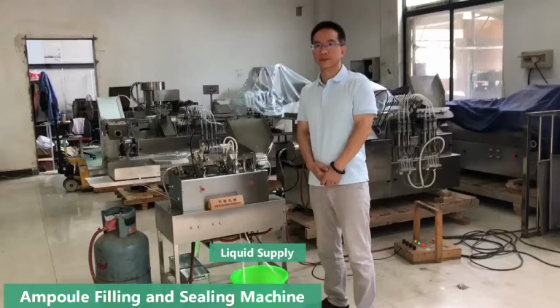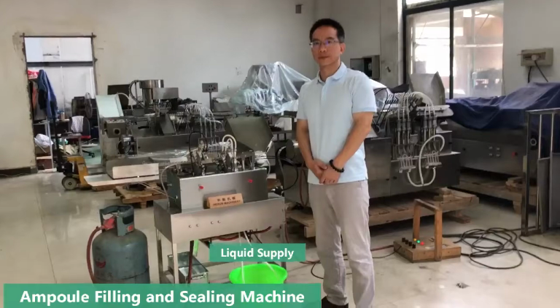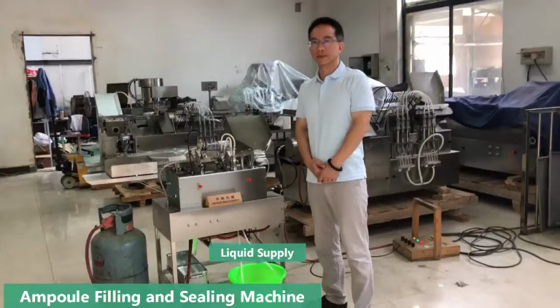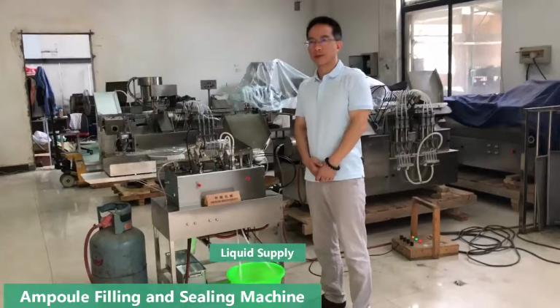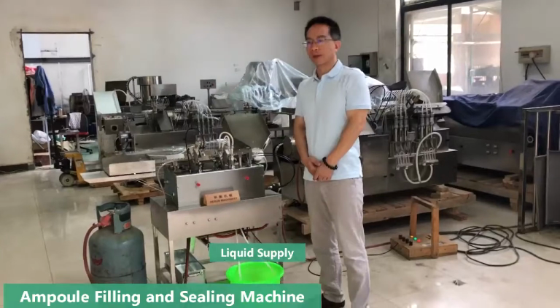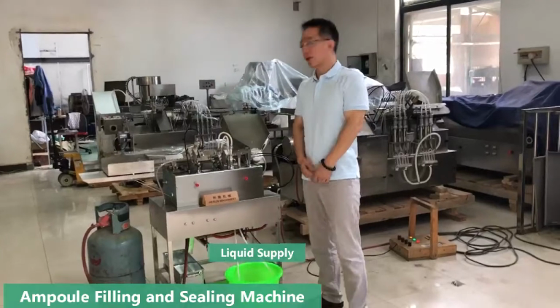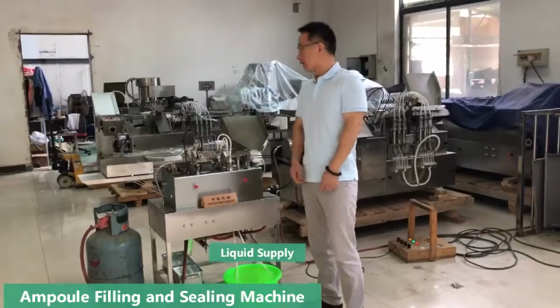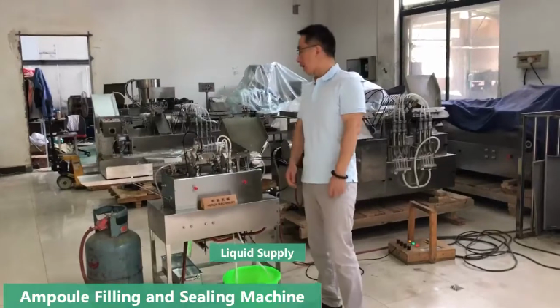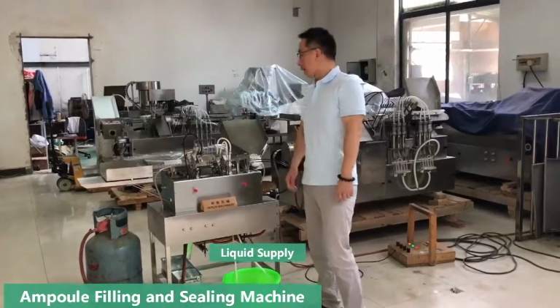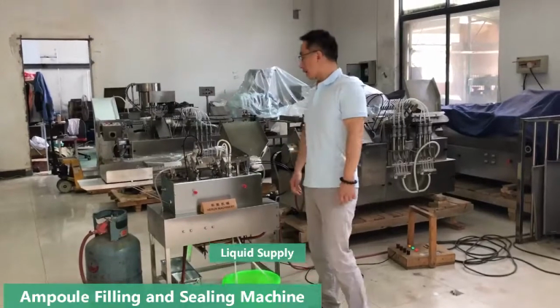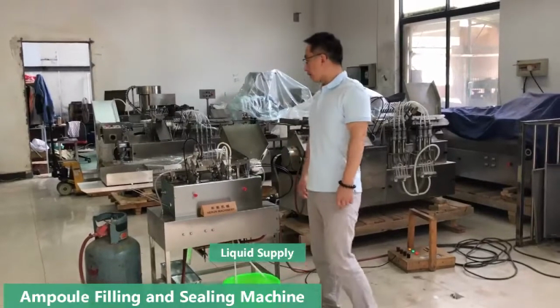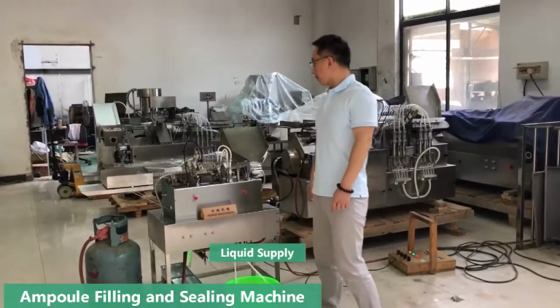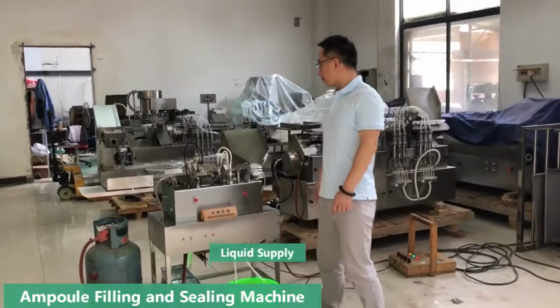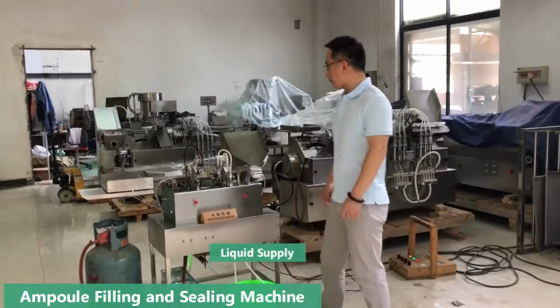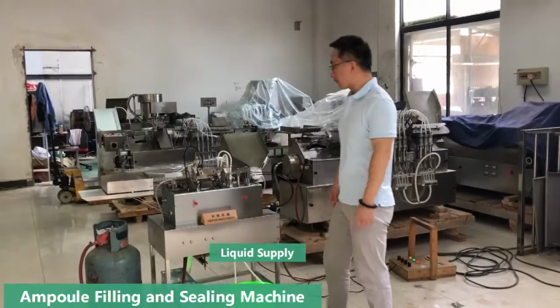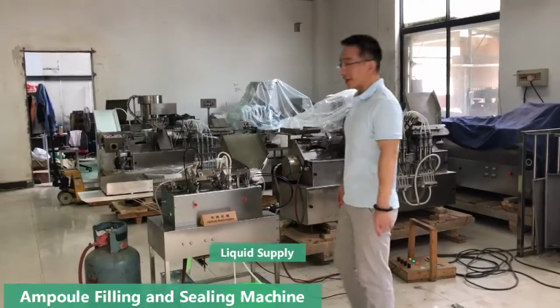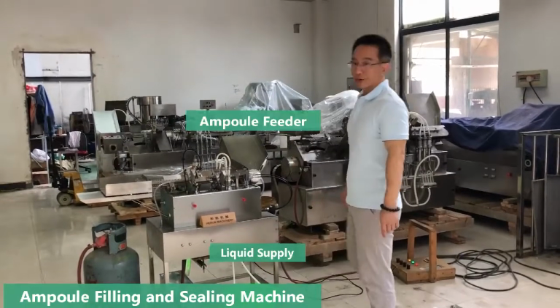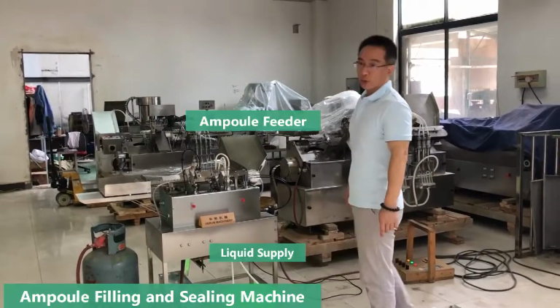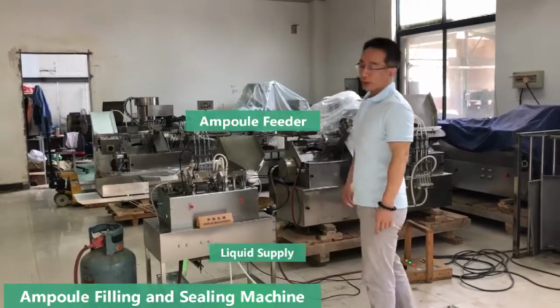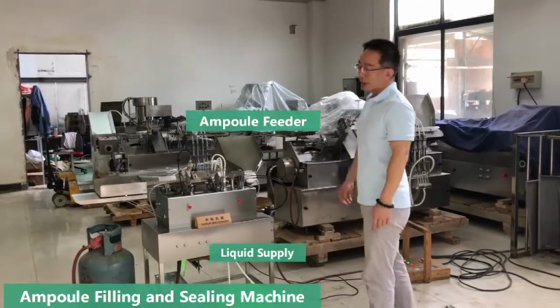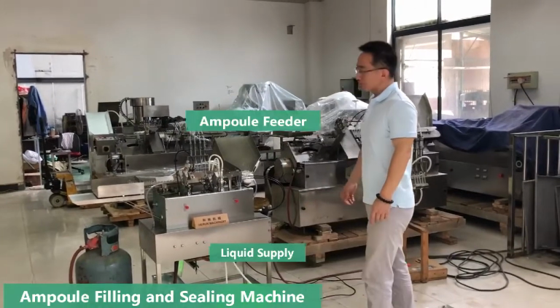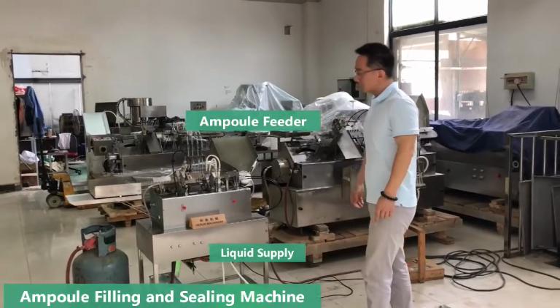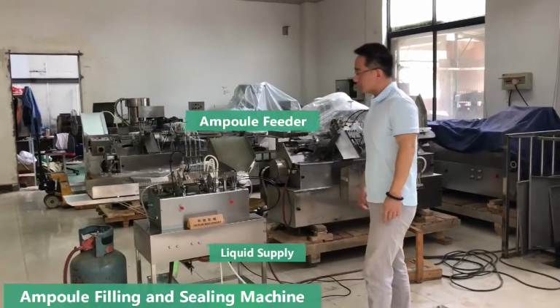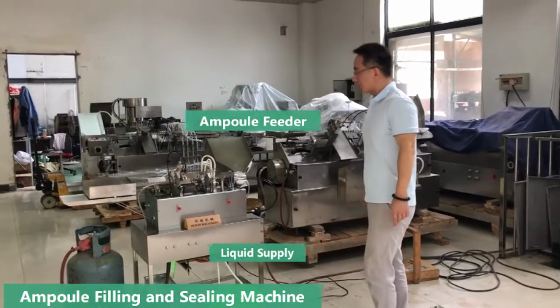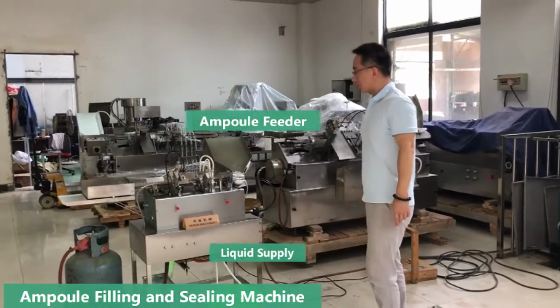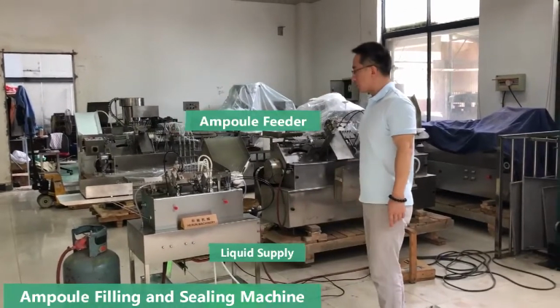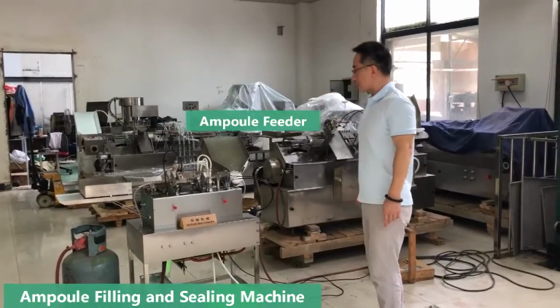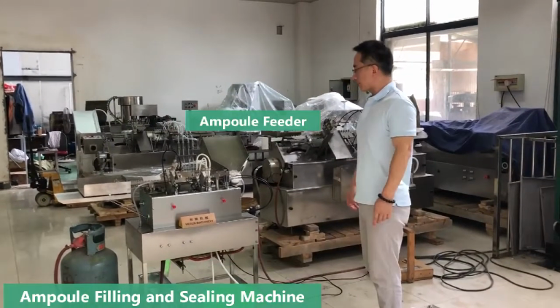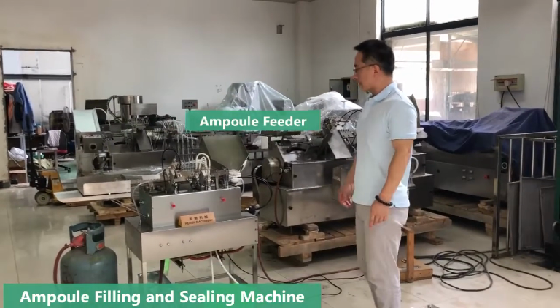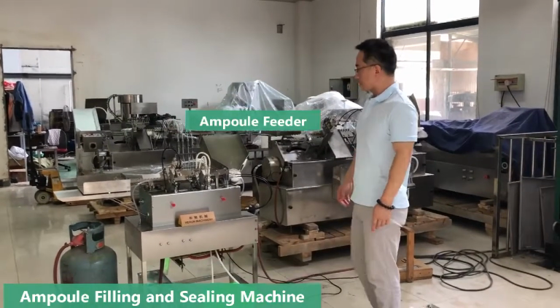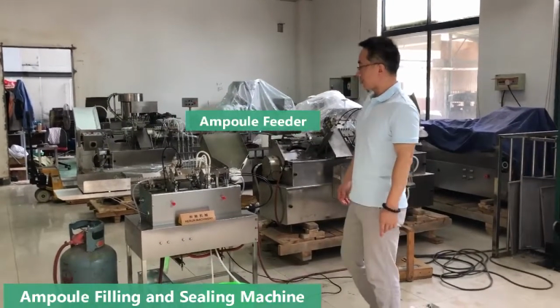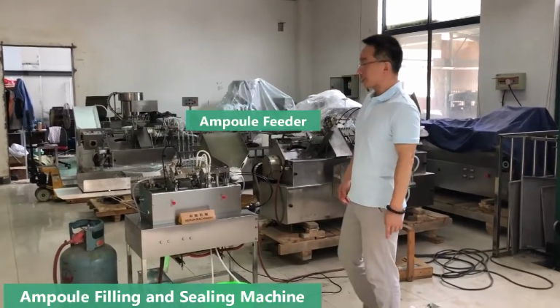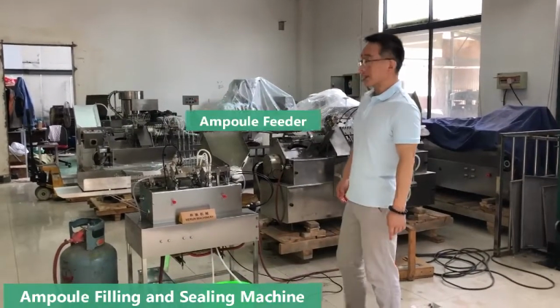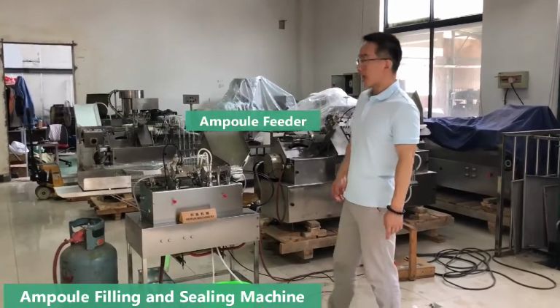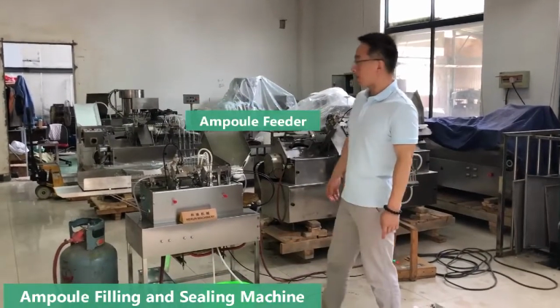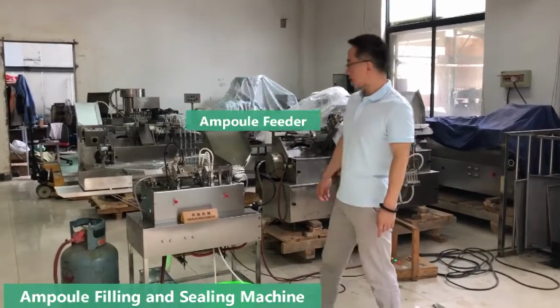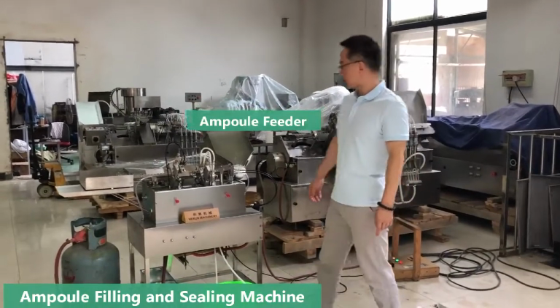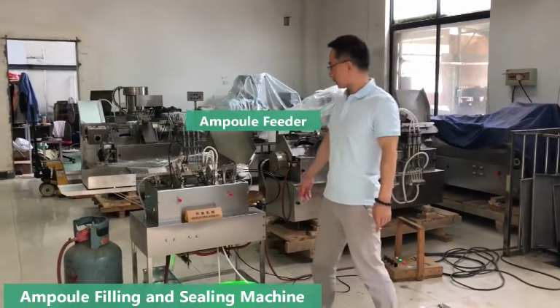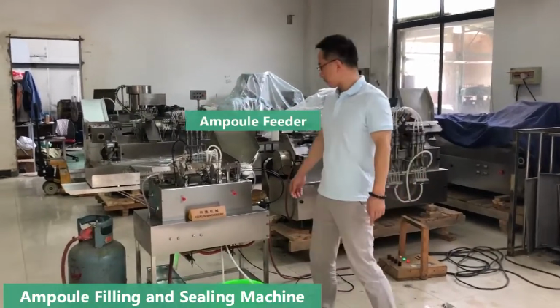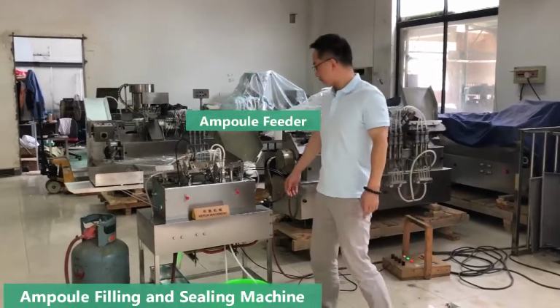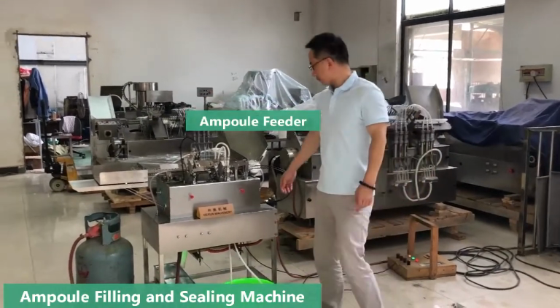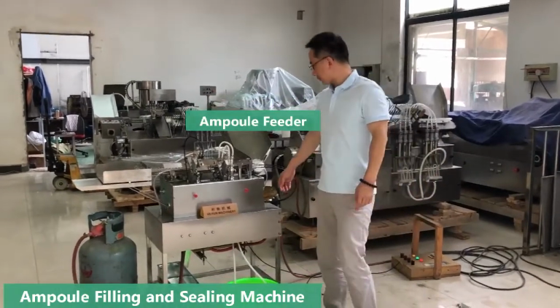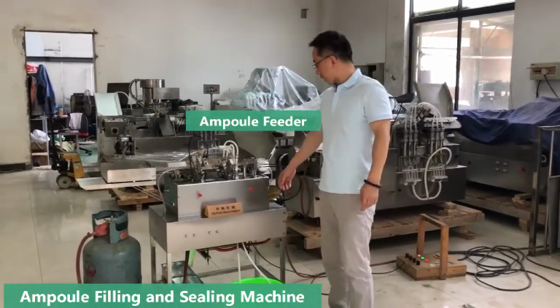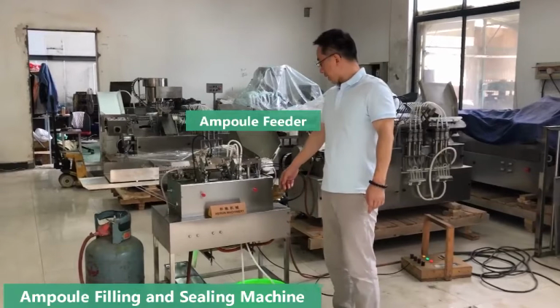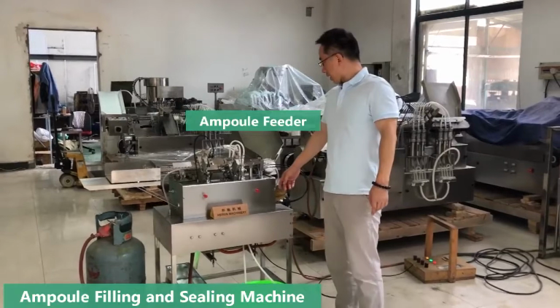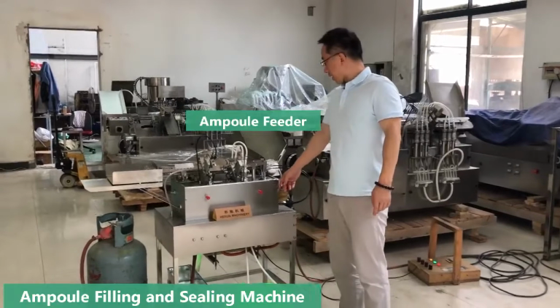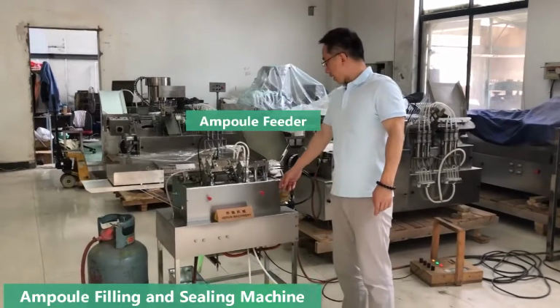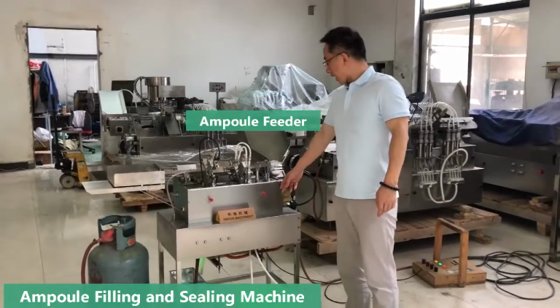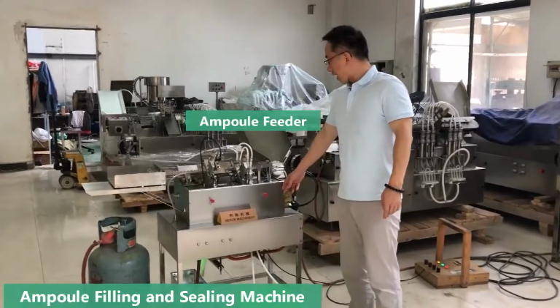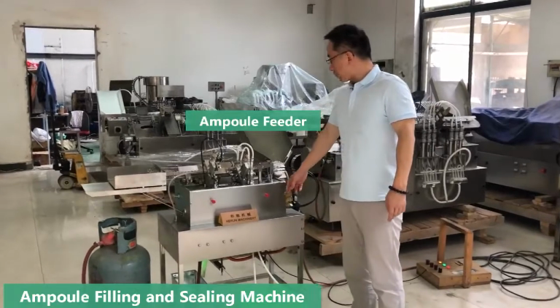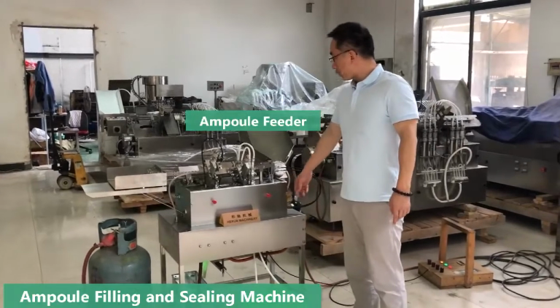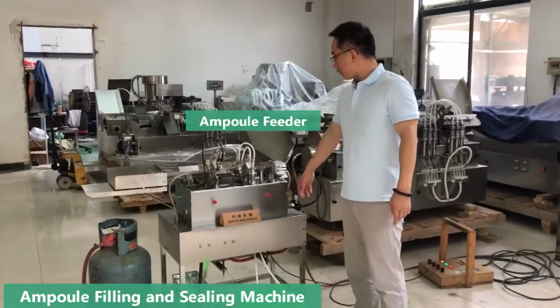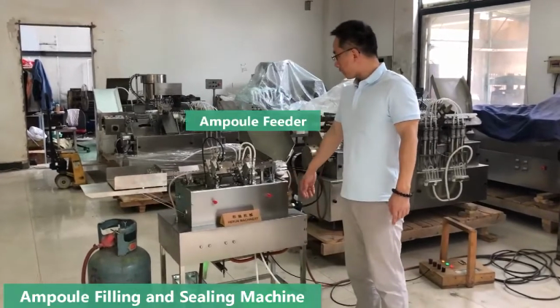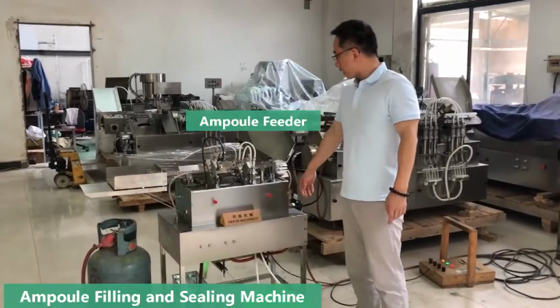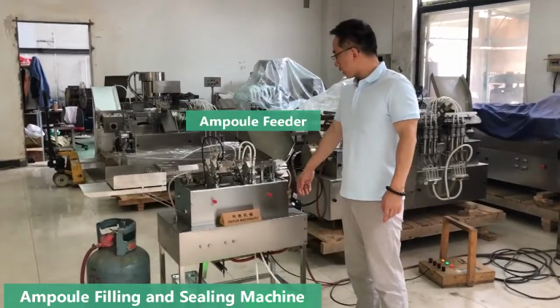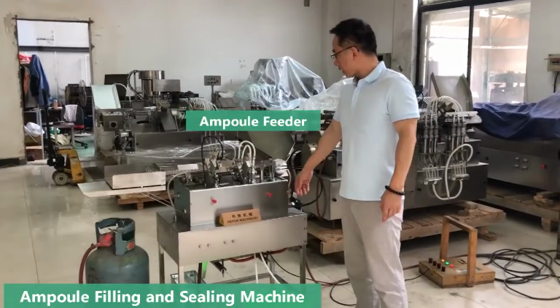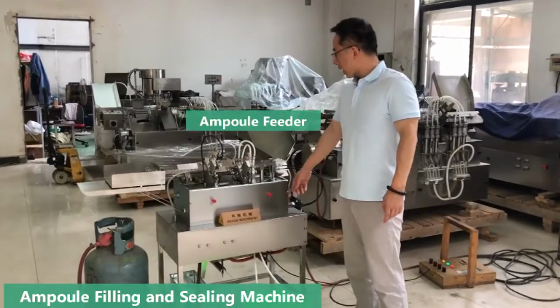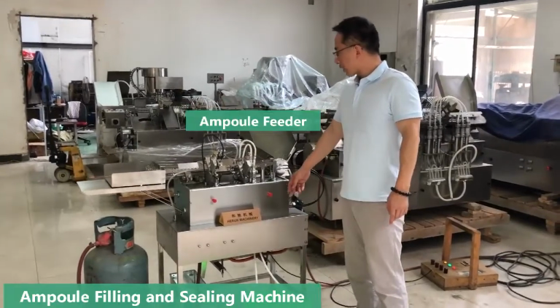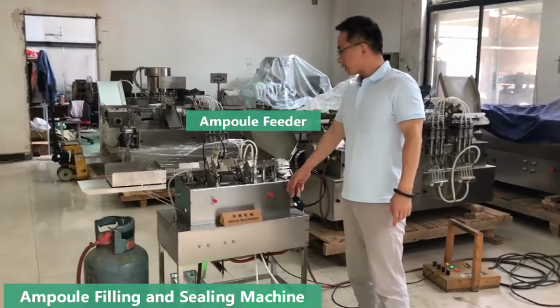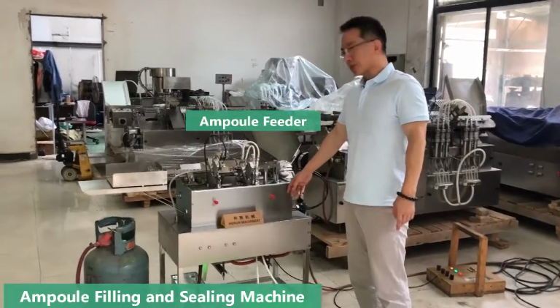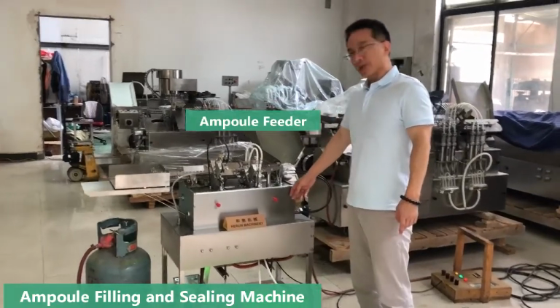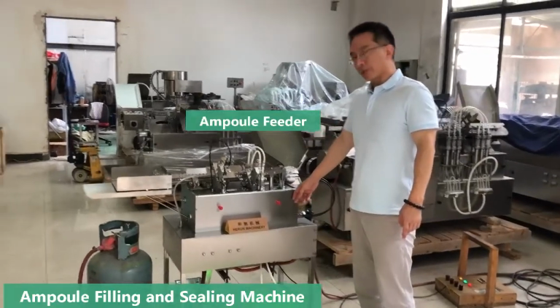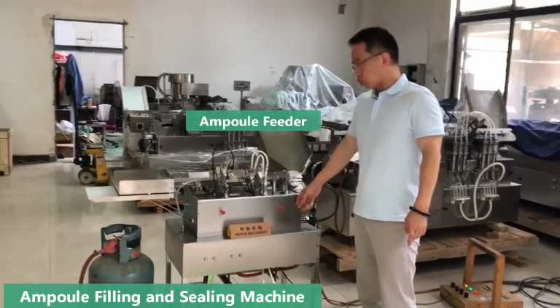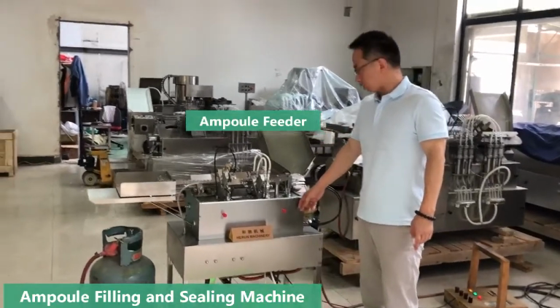Hello, my friends. Welcome to Her Machiner. This is our simple ampoule filling and sealing machine.